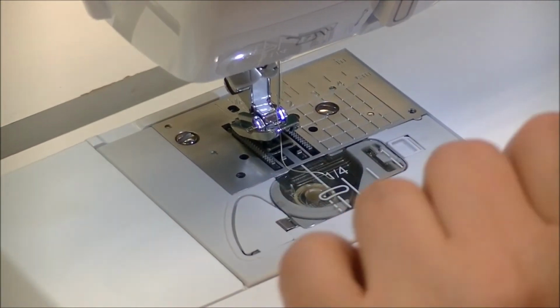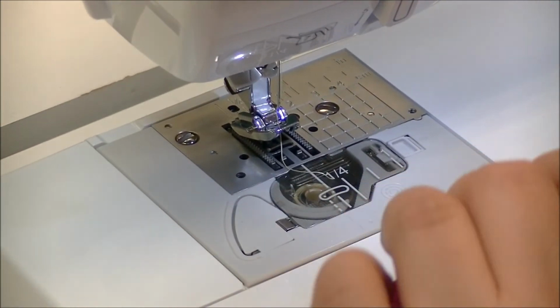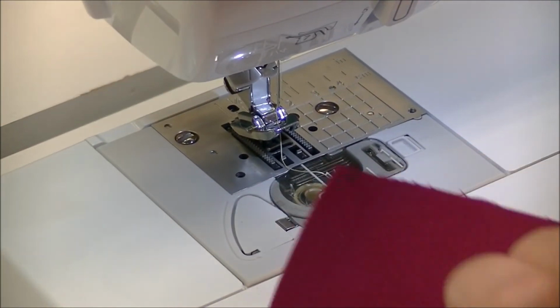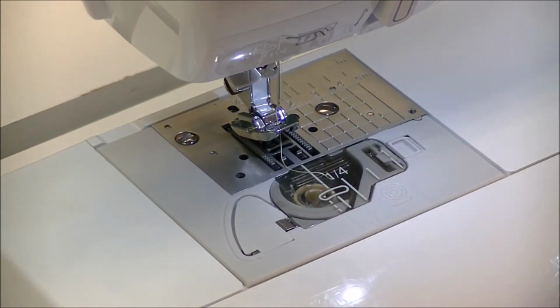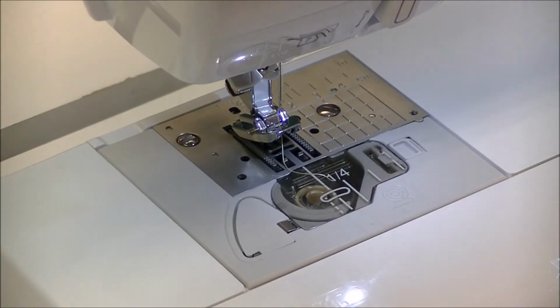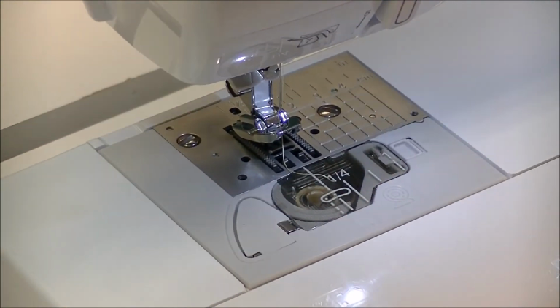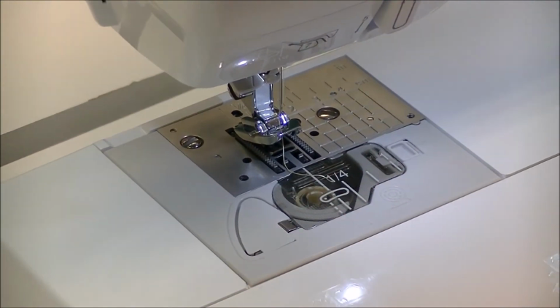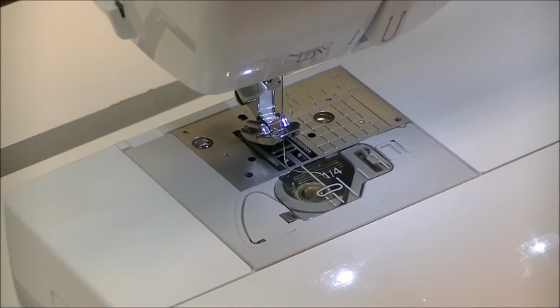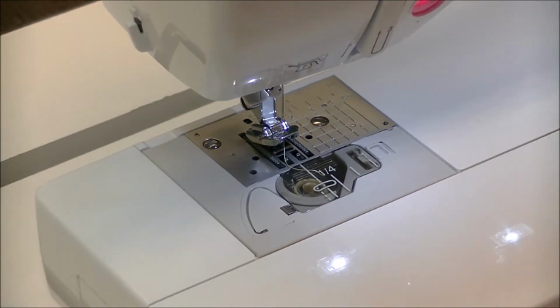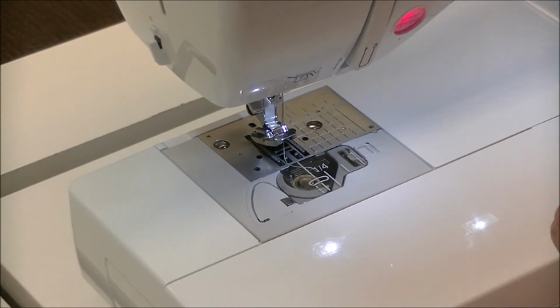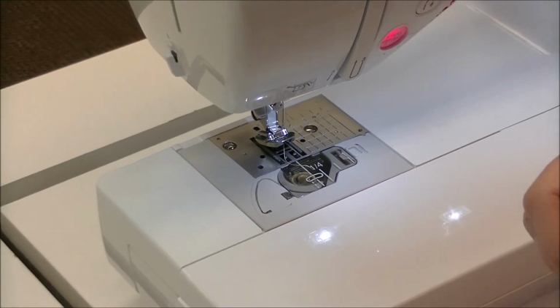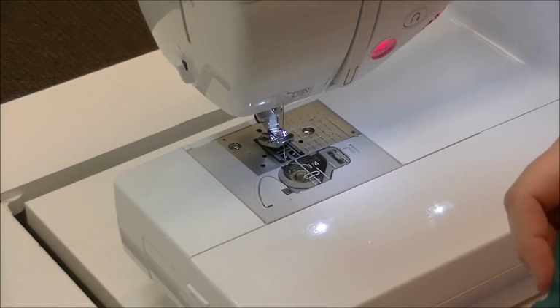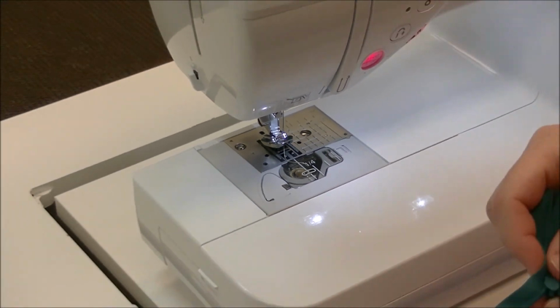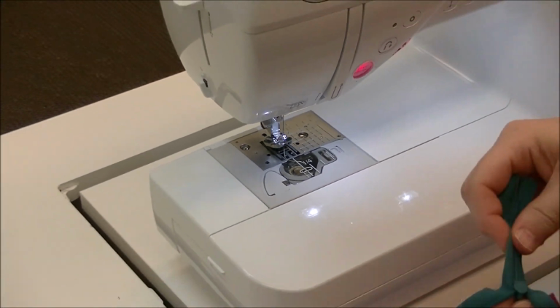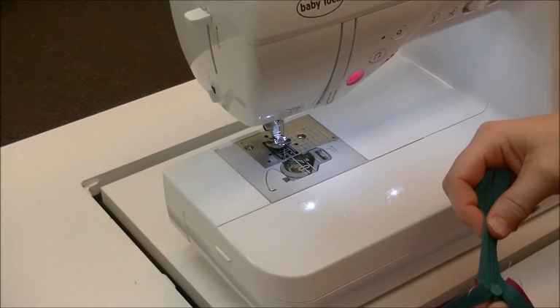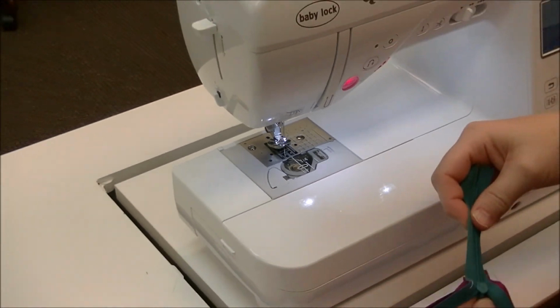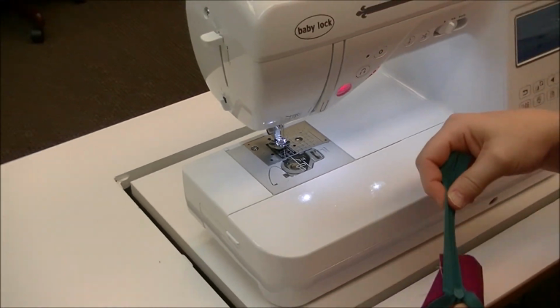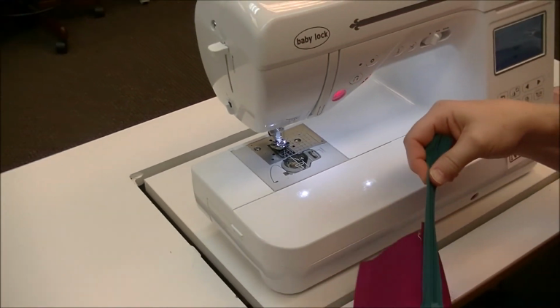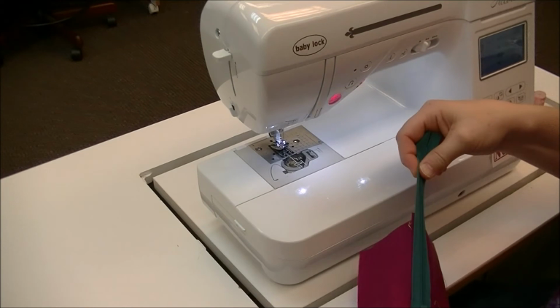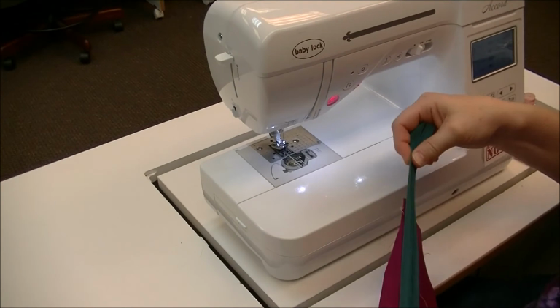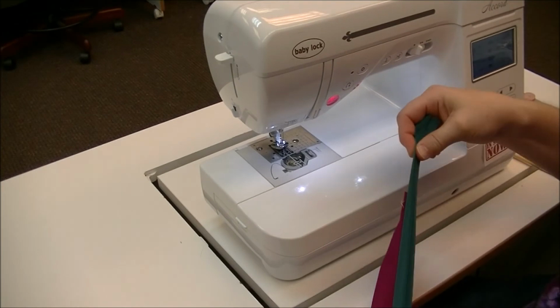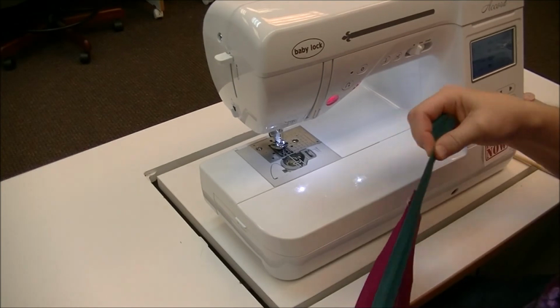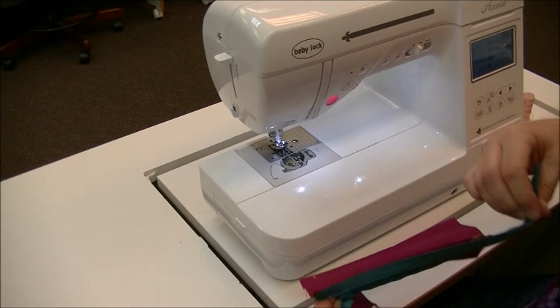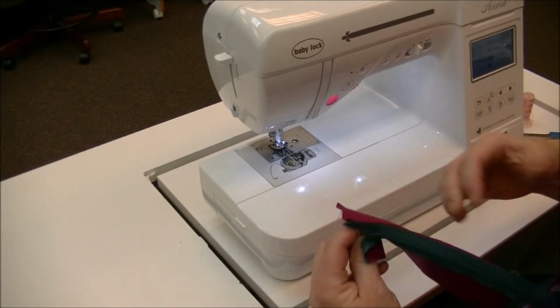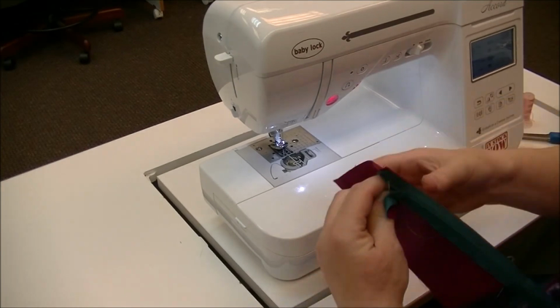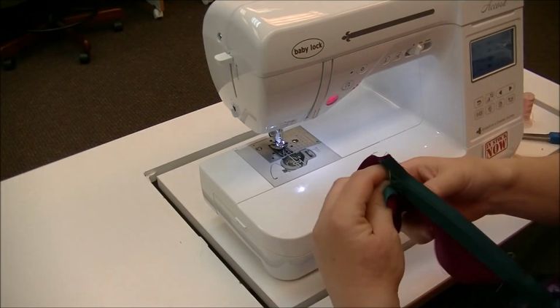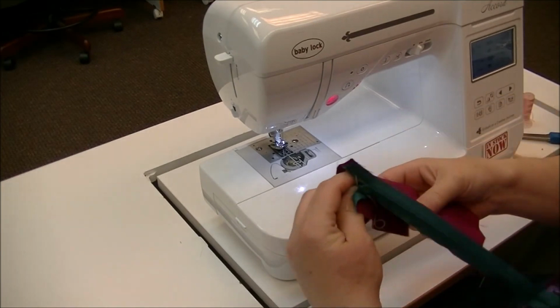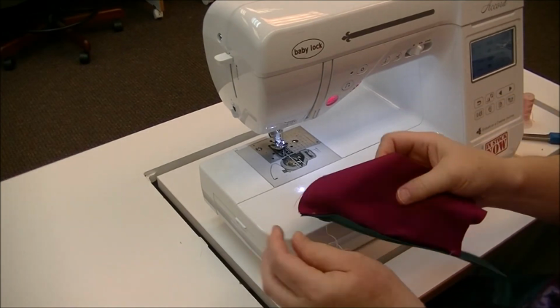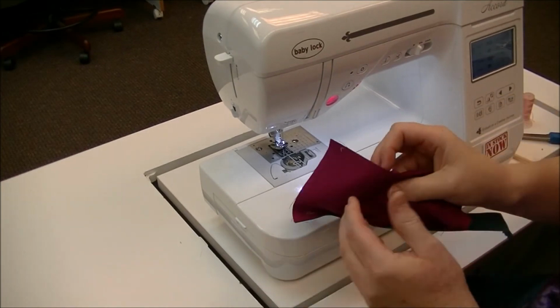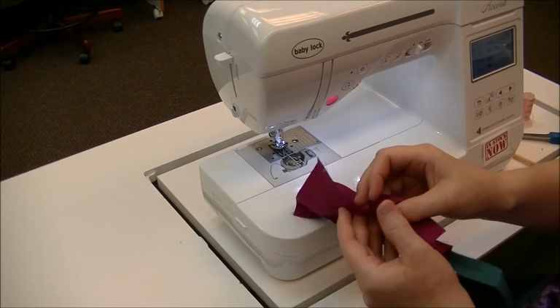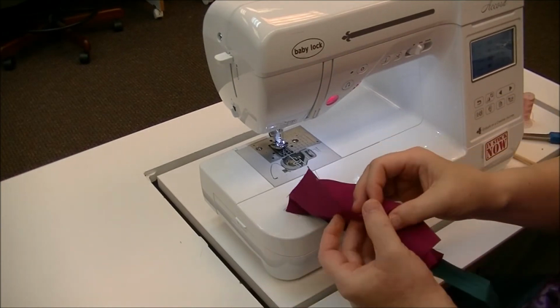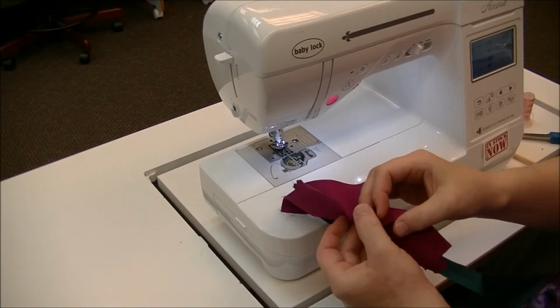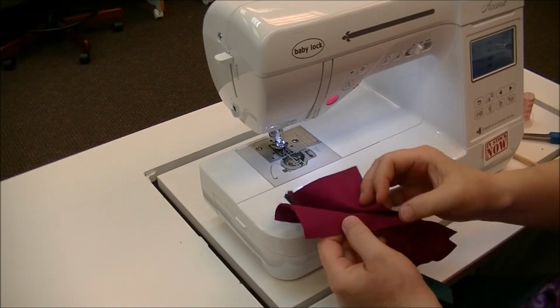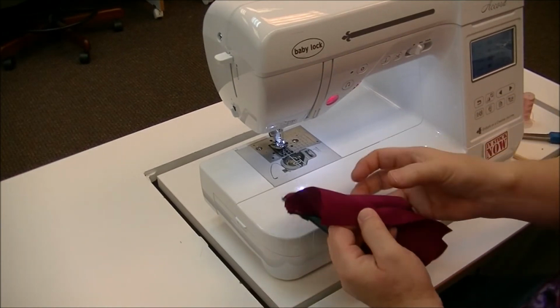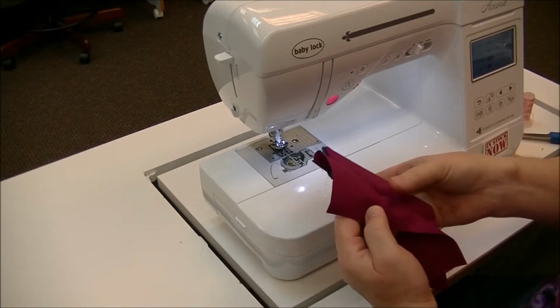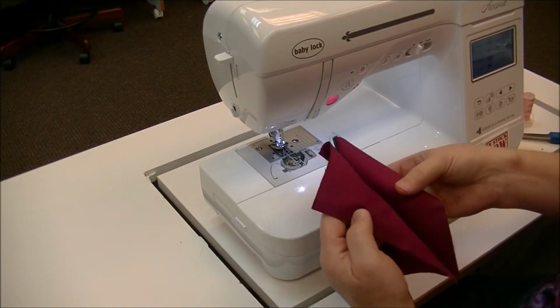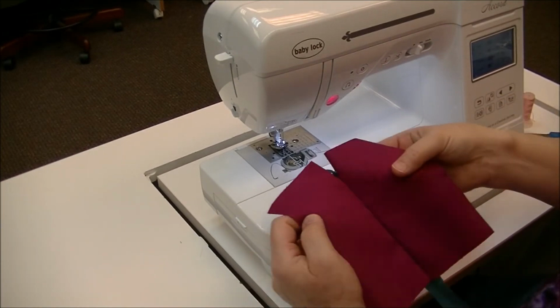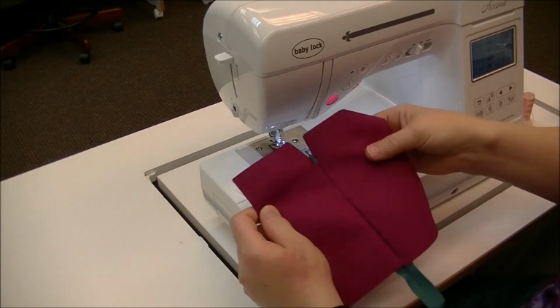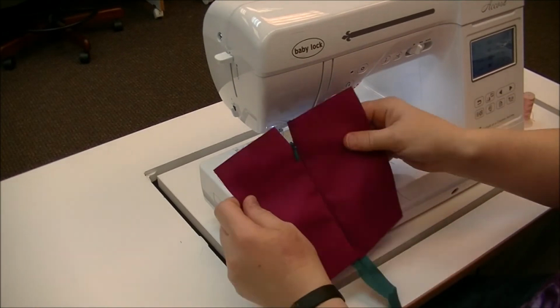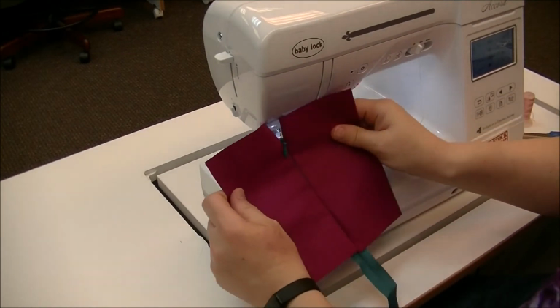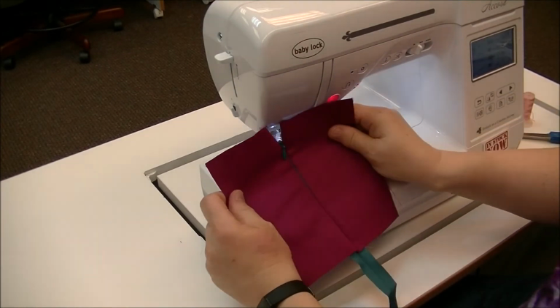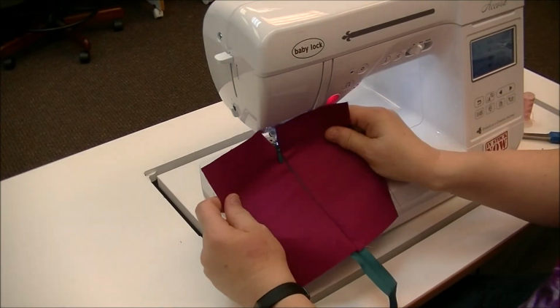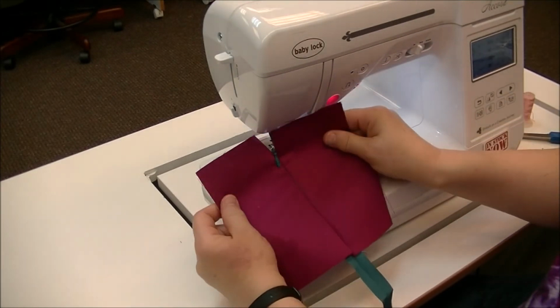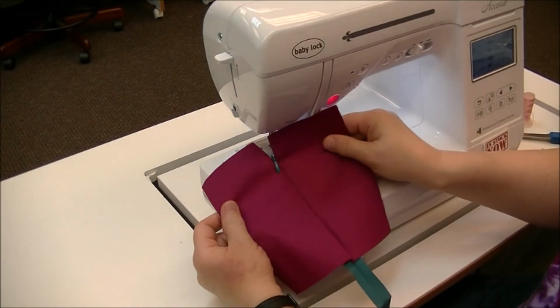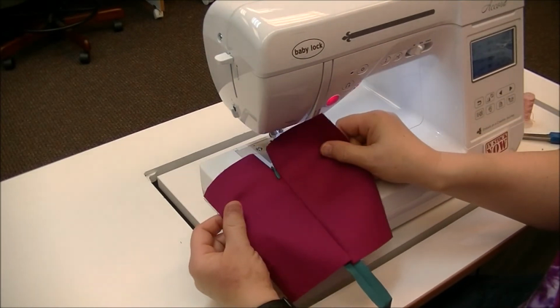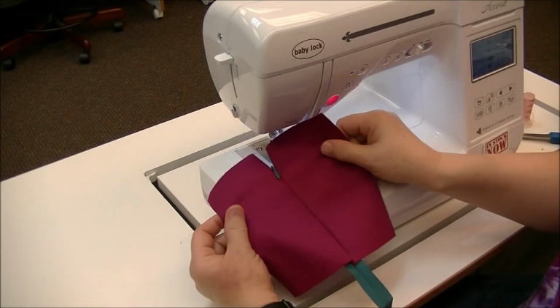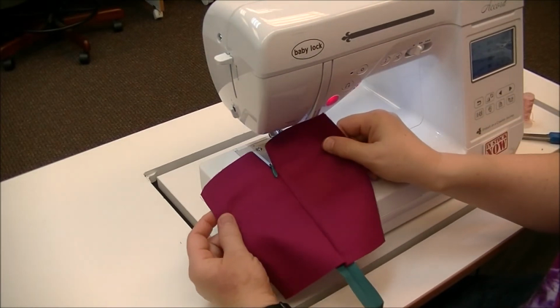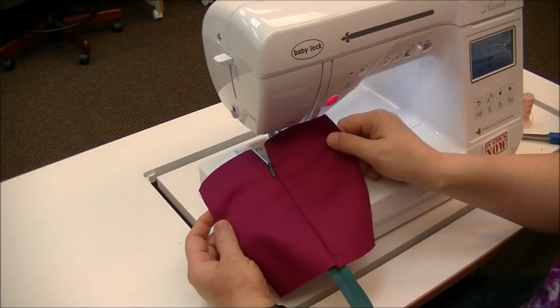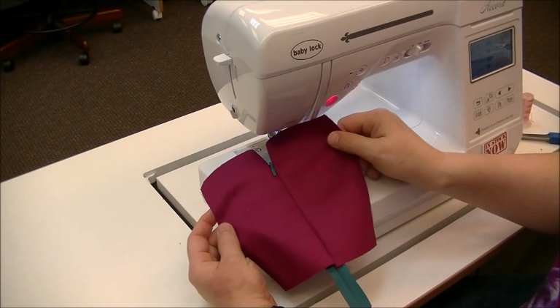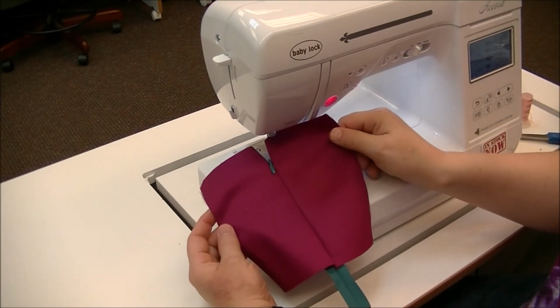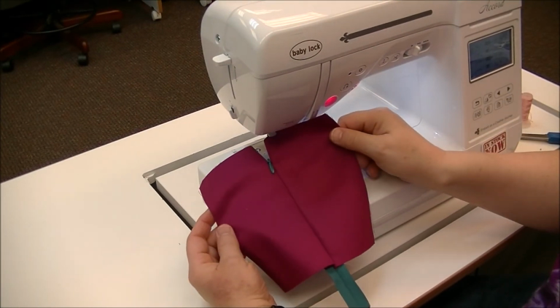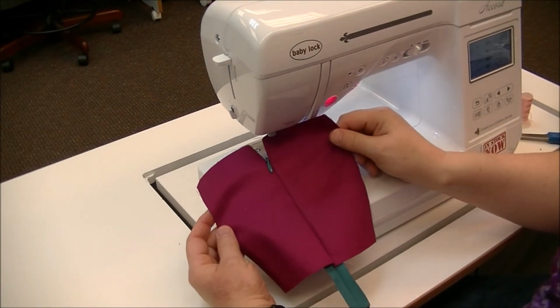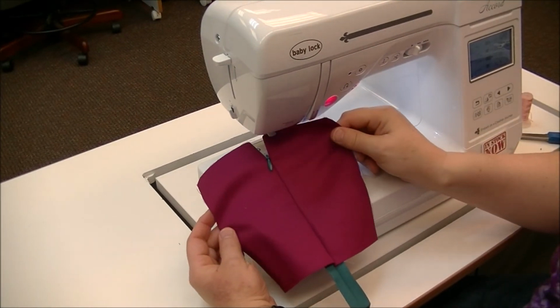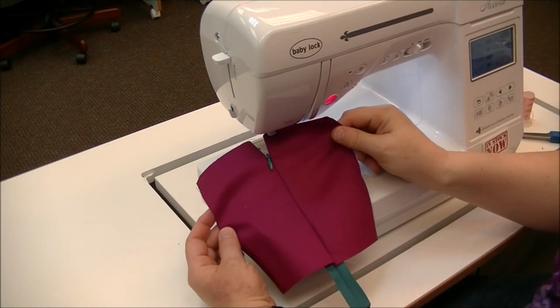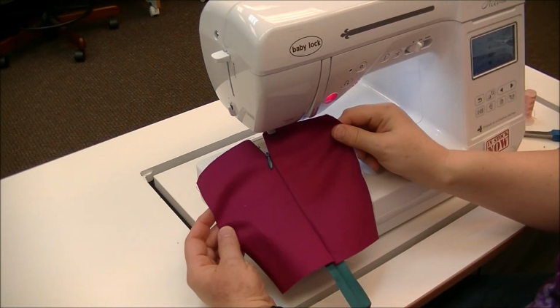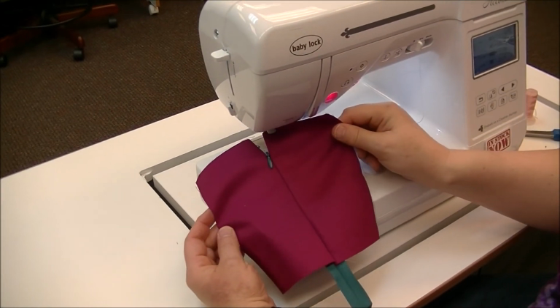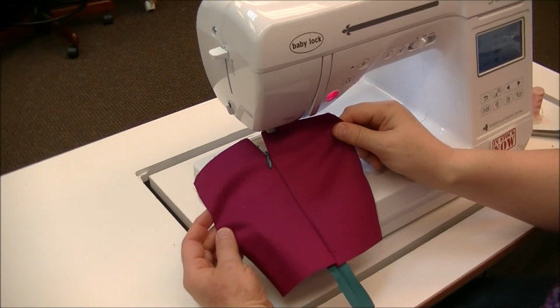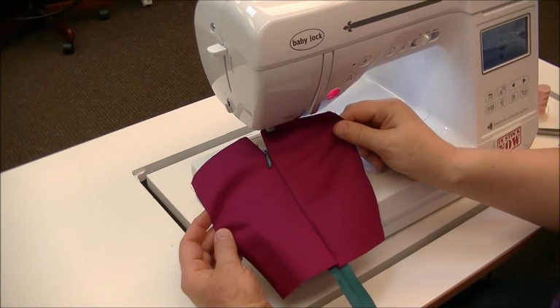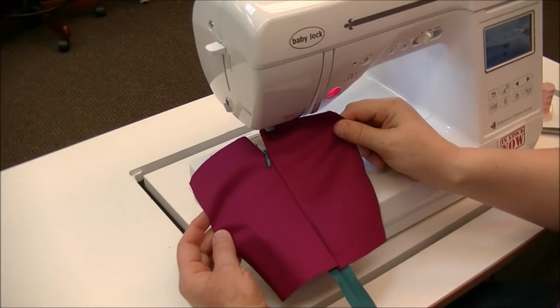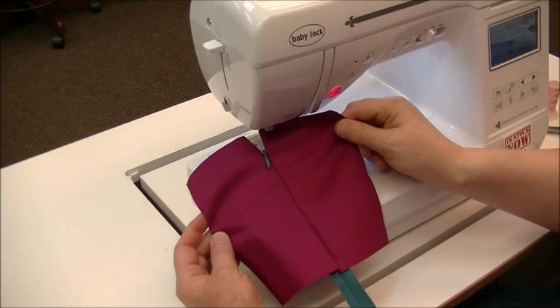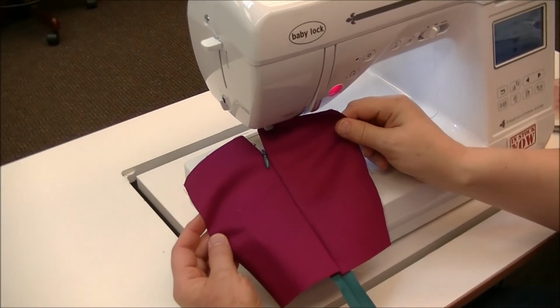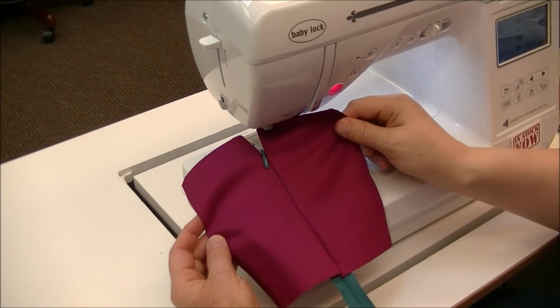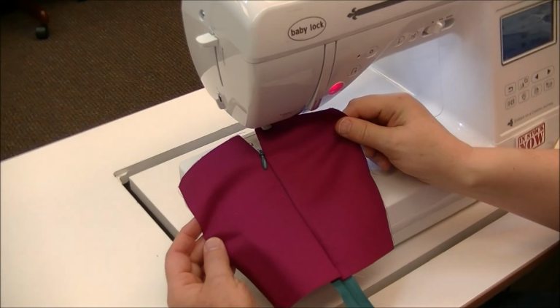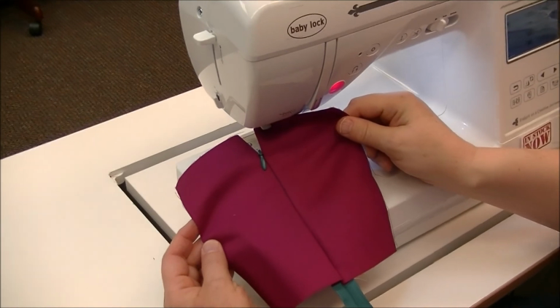Now when we close it, look at that nice invisible zipper.